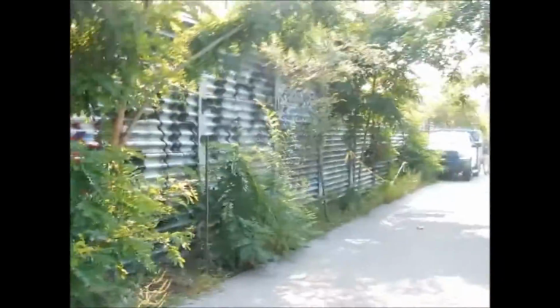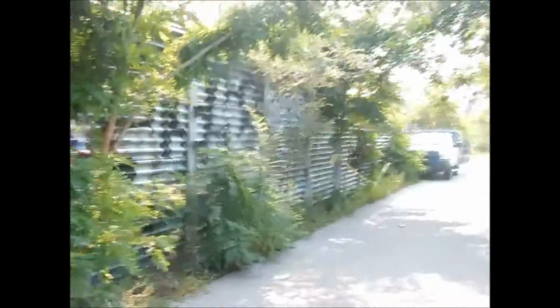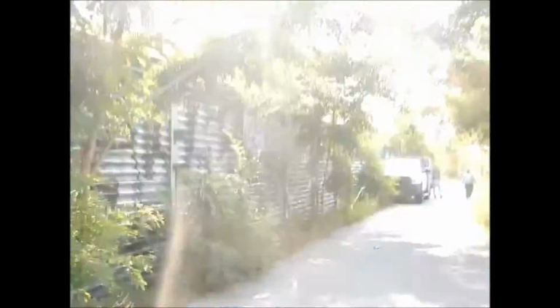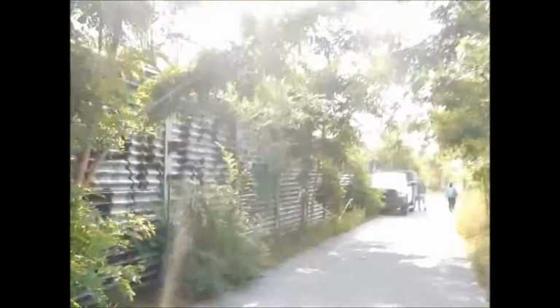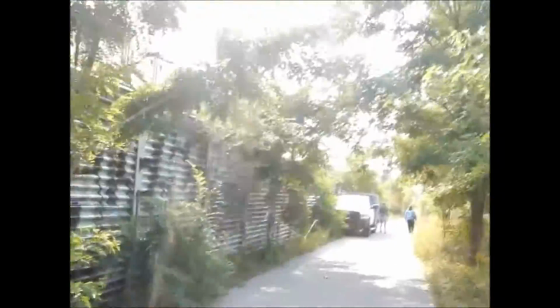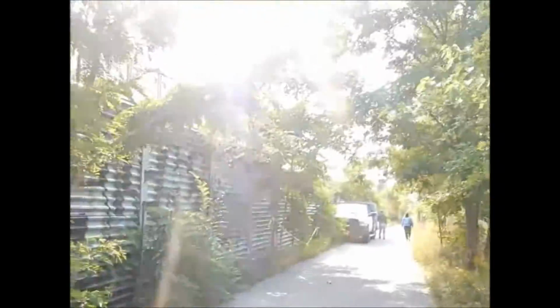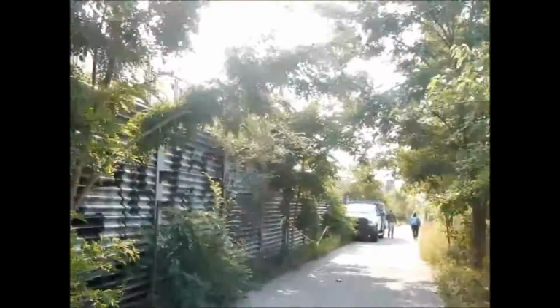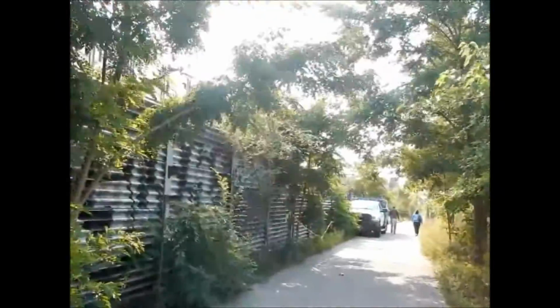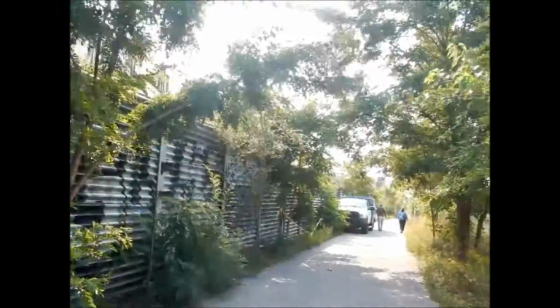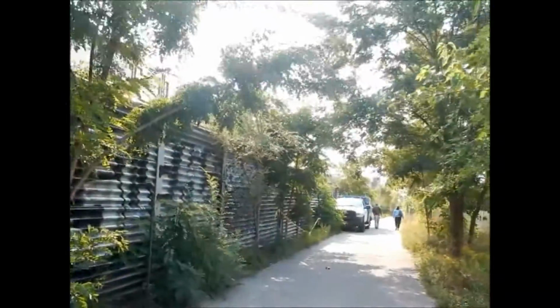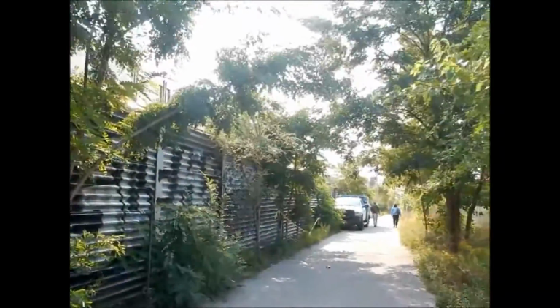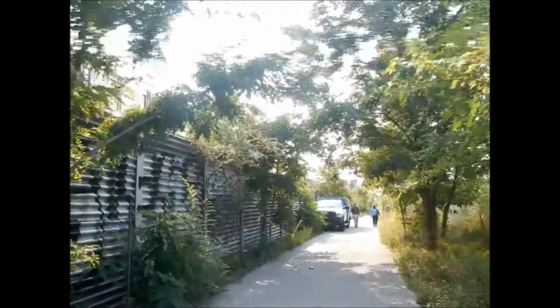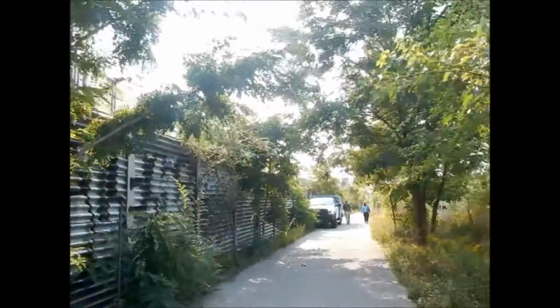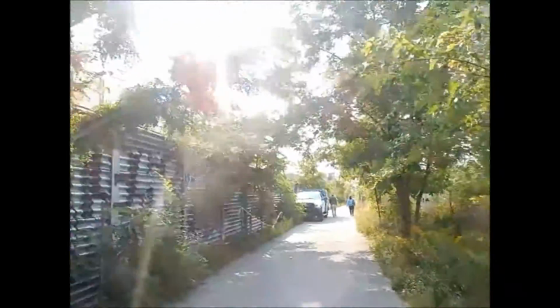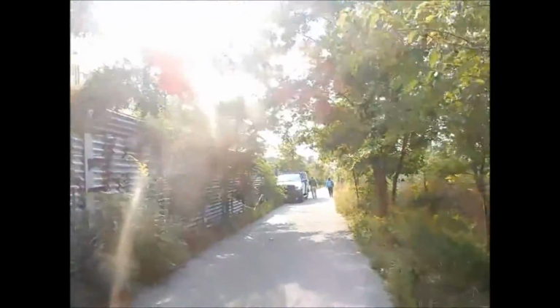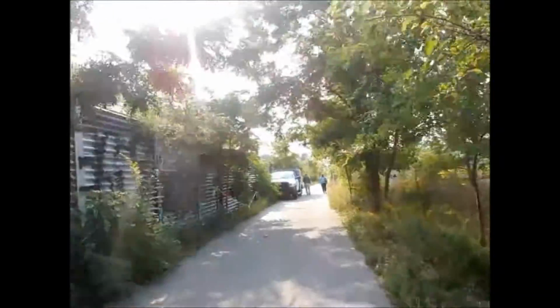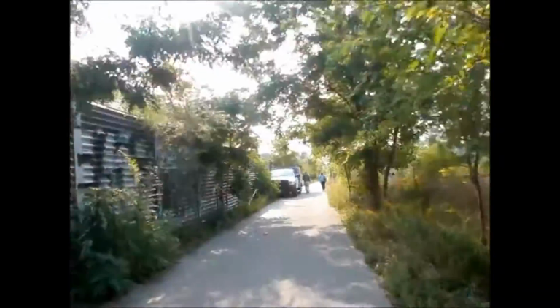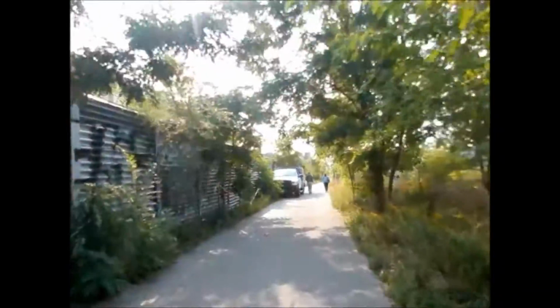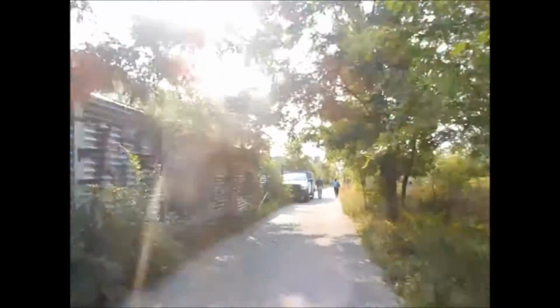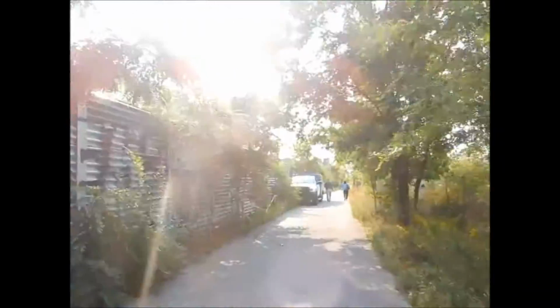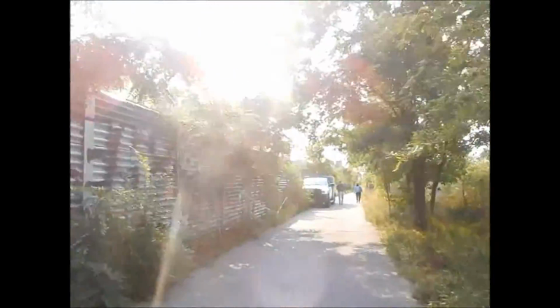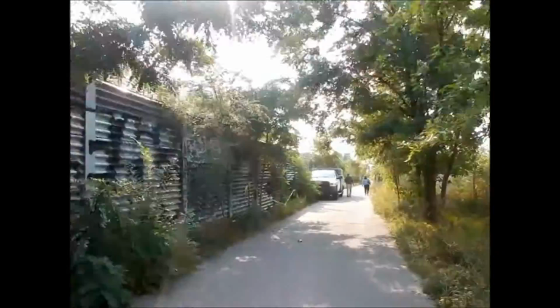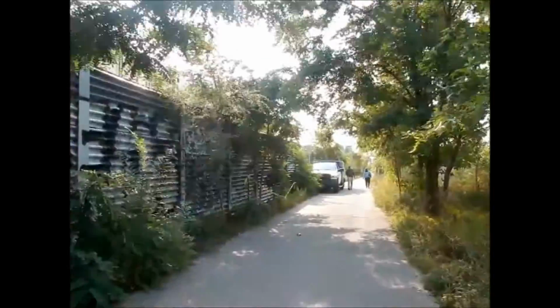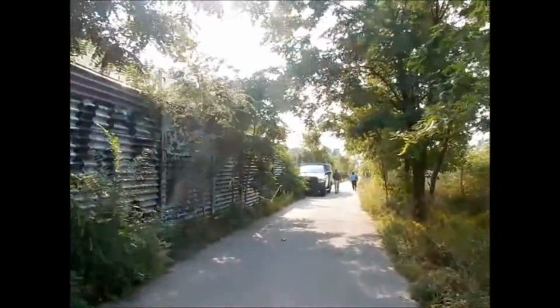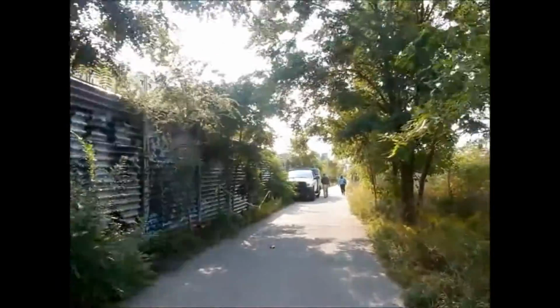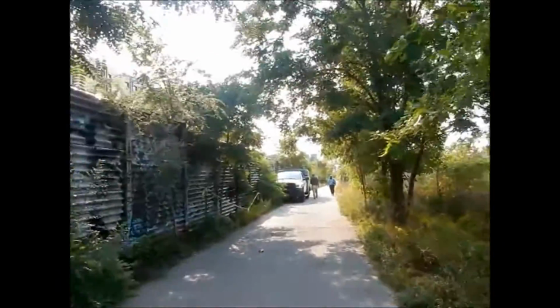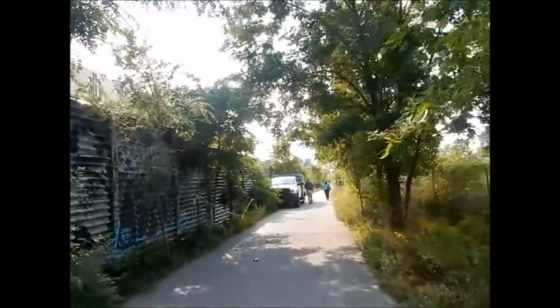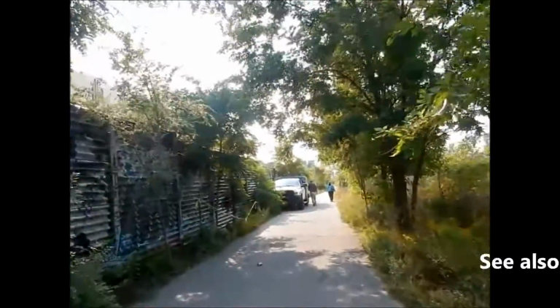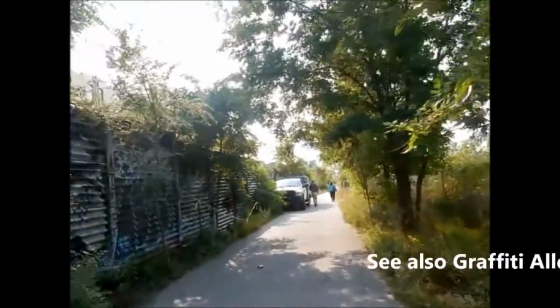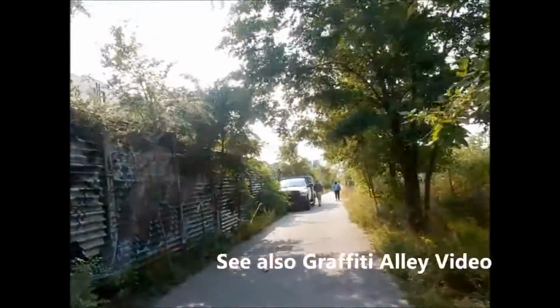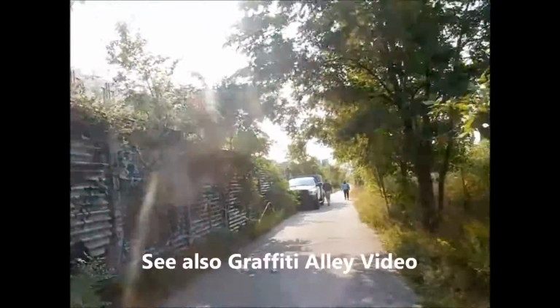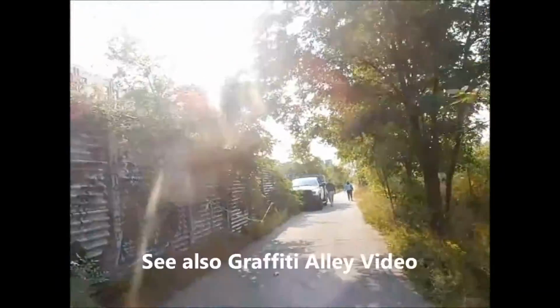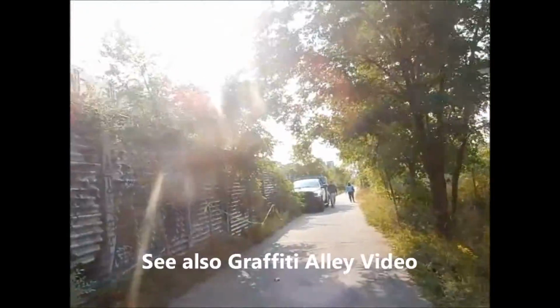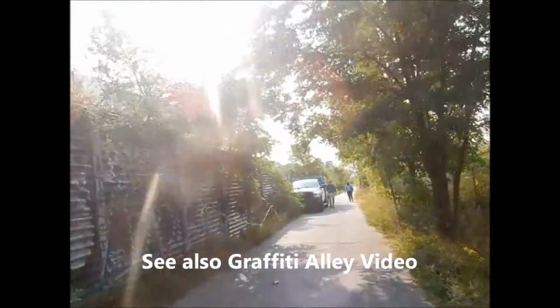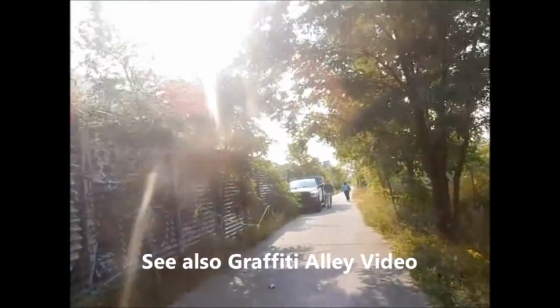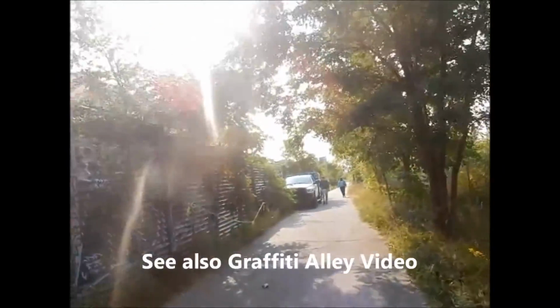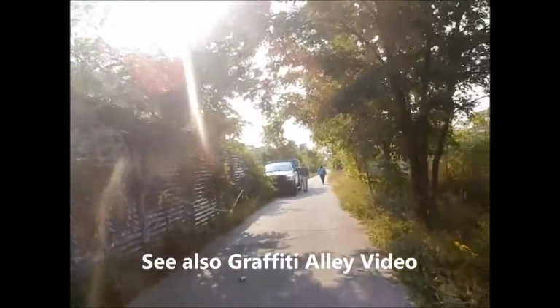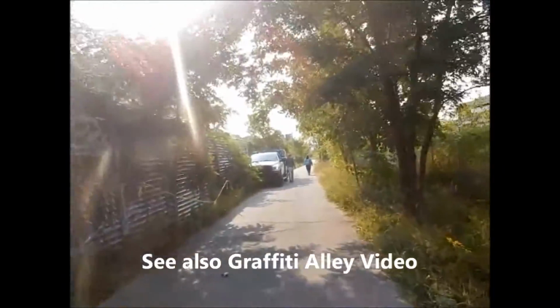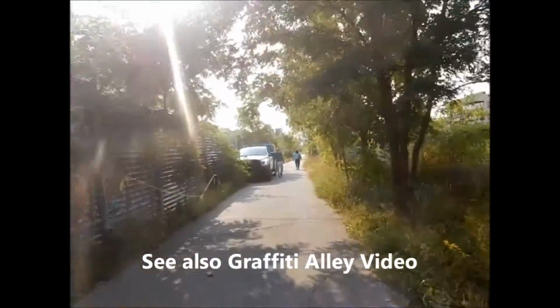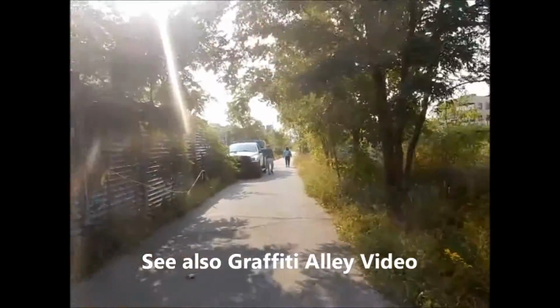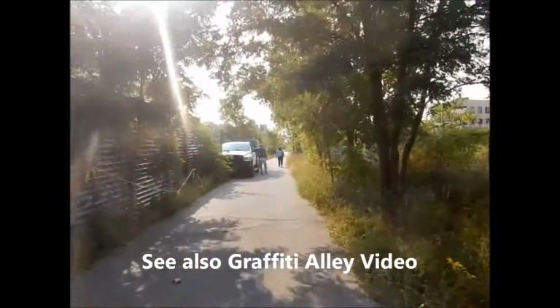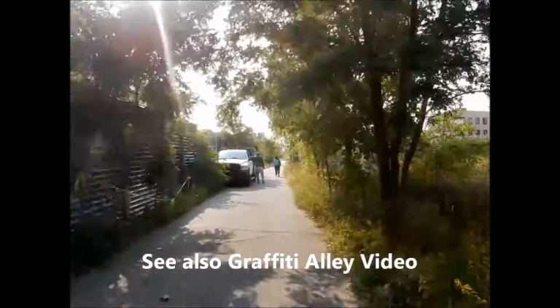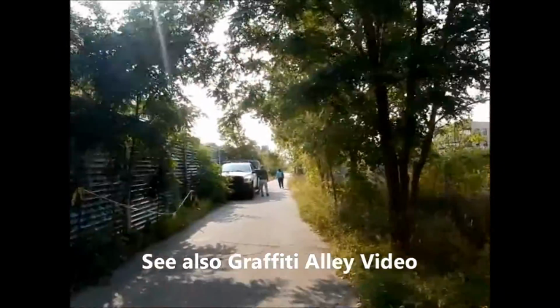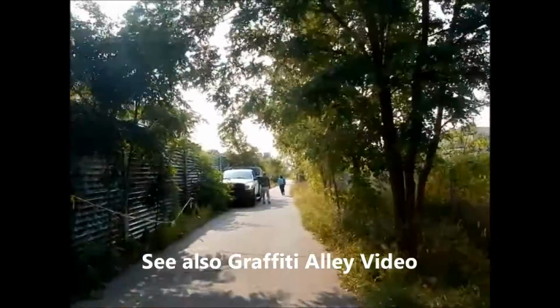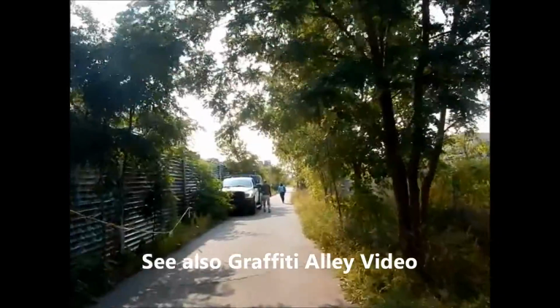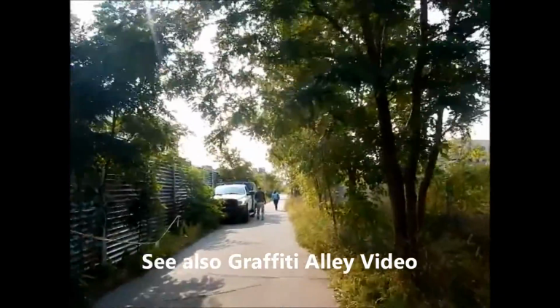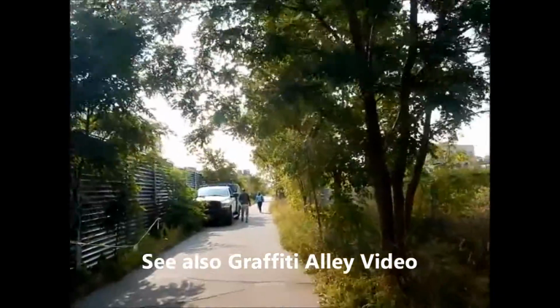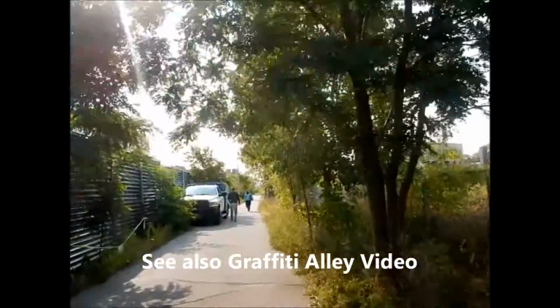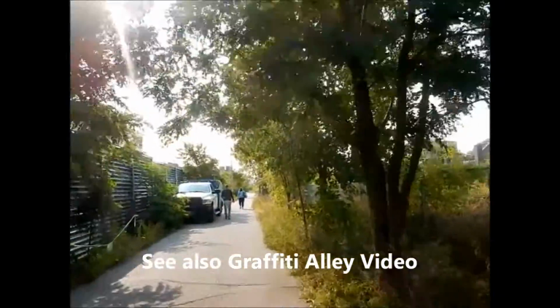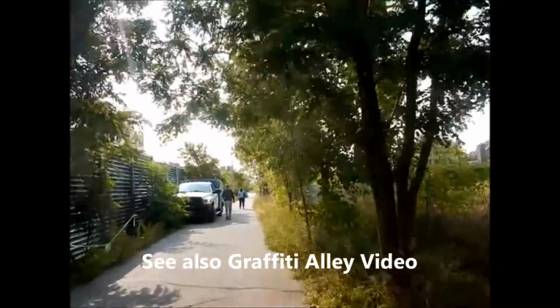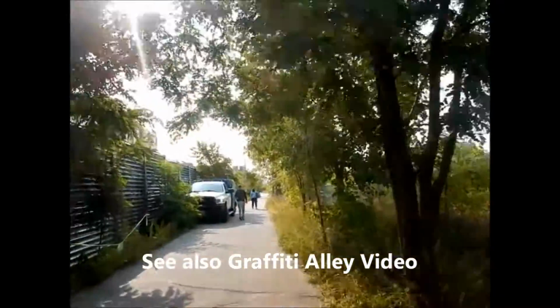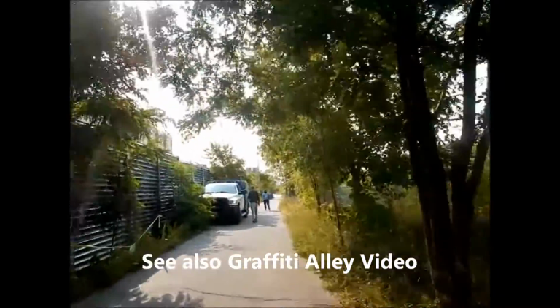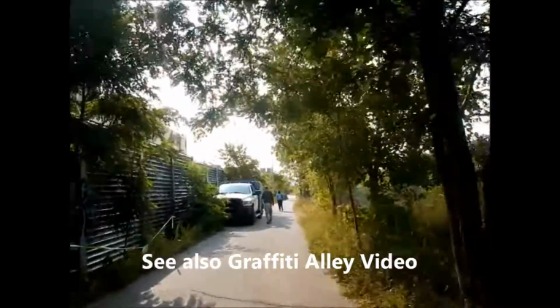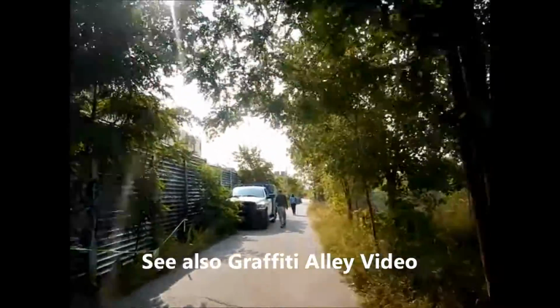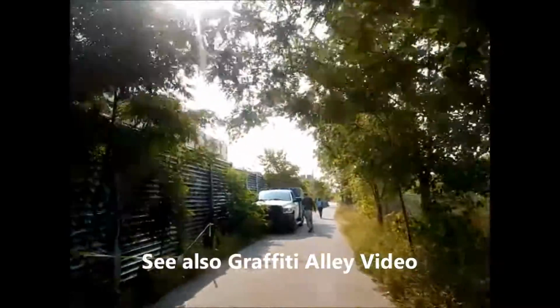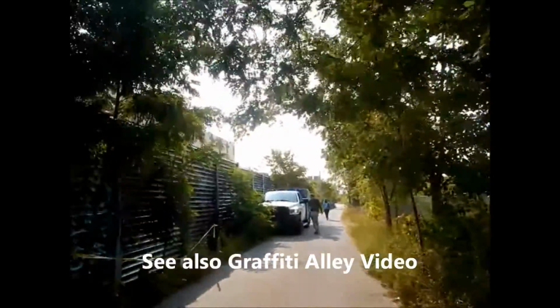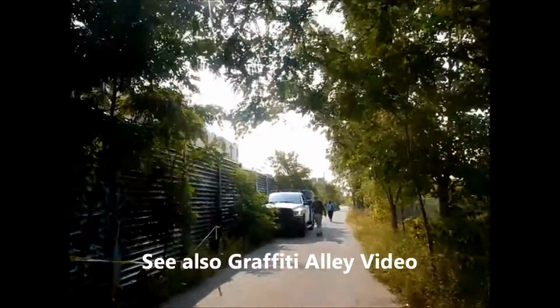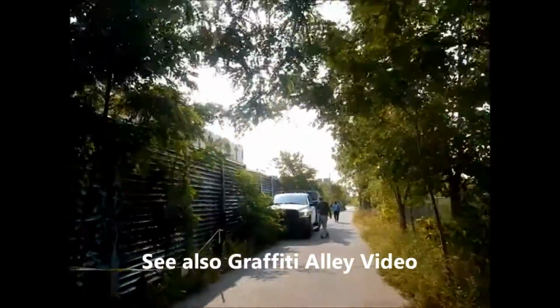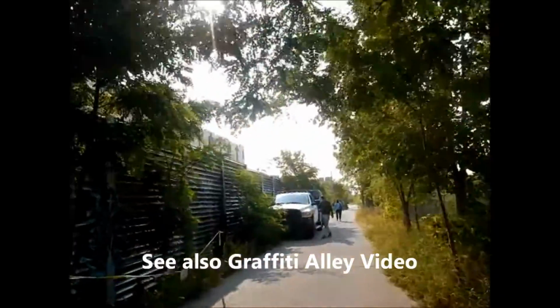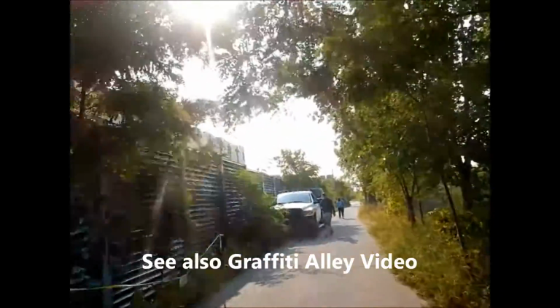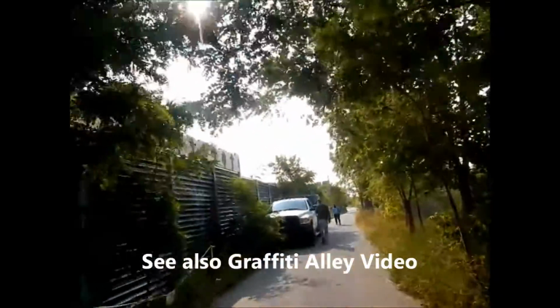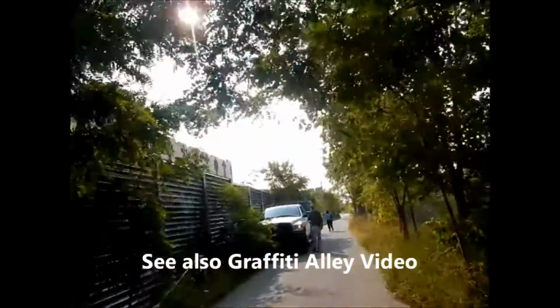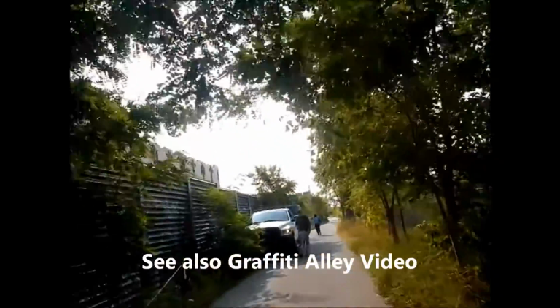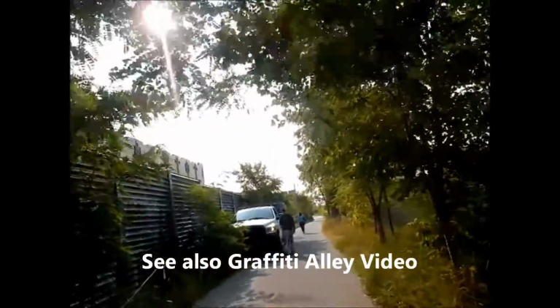I also have a graffiti alley video from downtown Toronto in Spadina and Chinatown. You can check that one out.